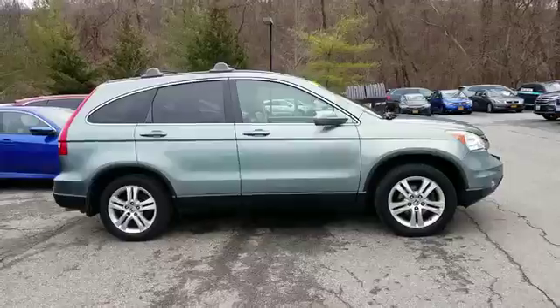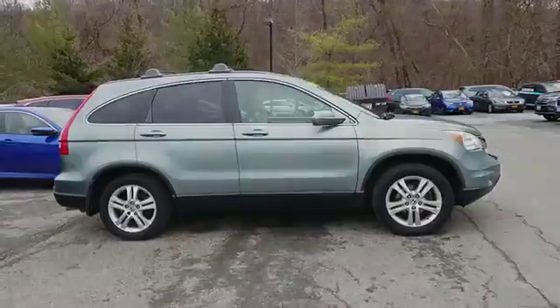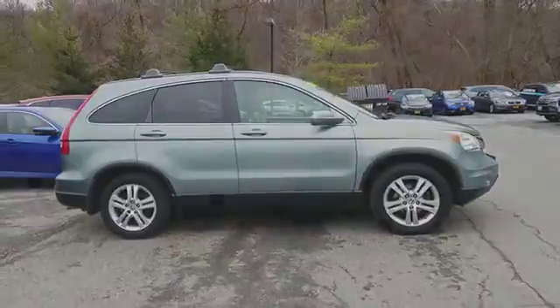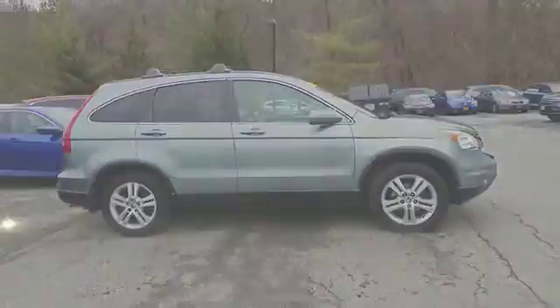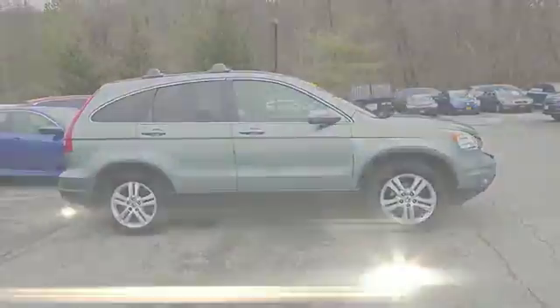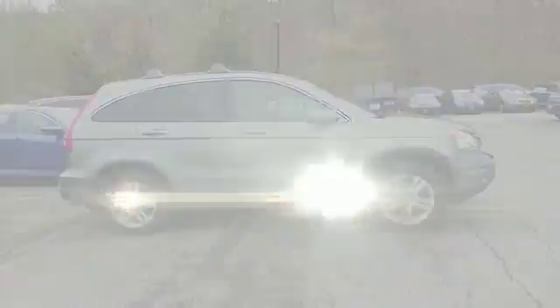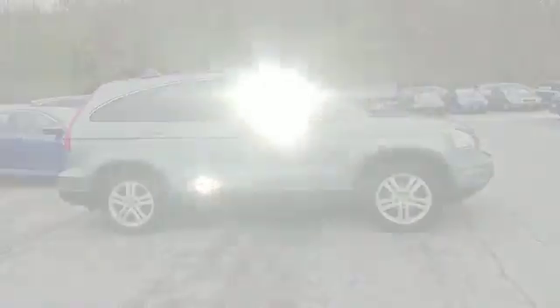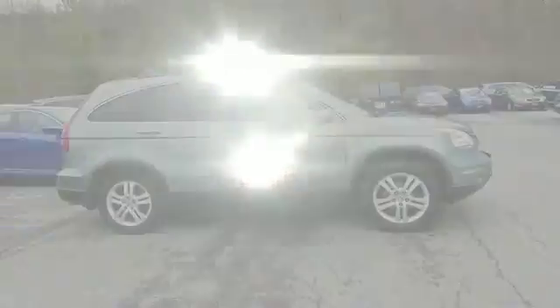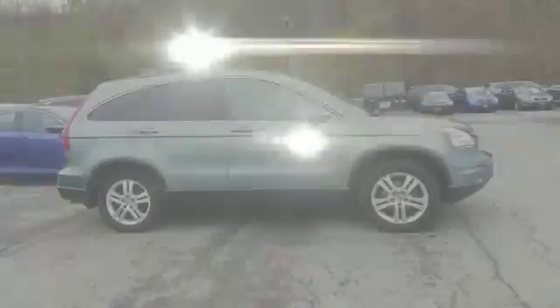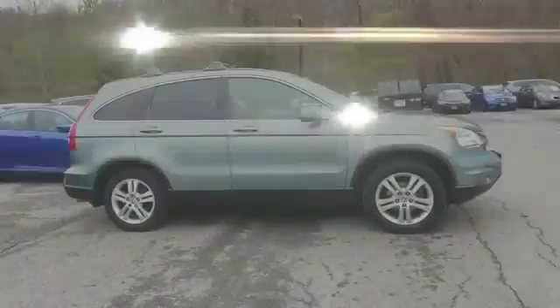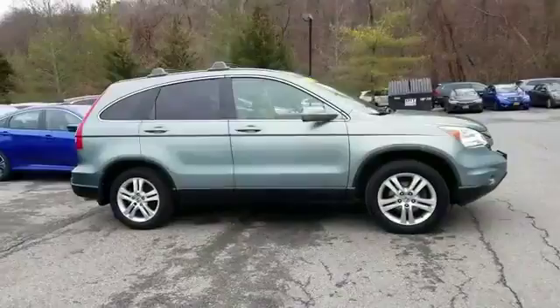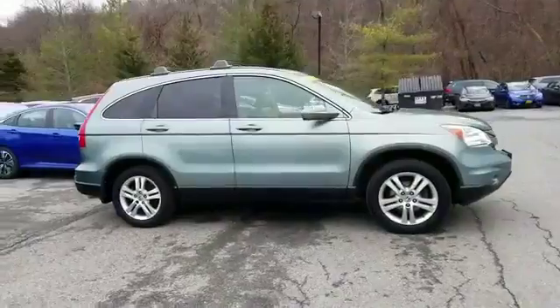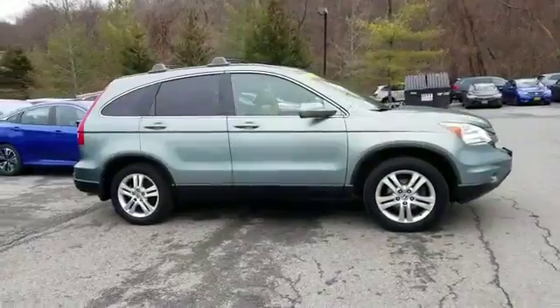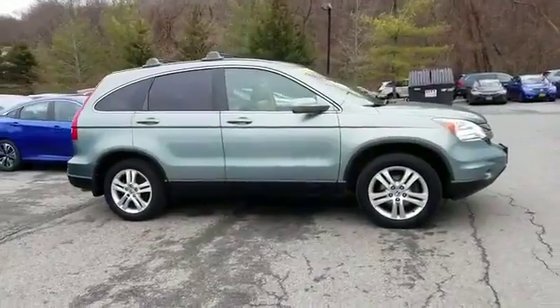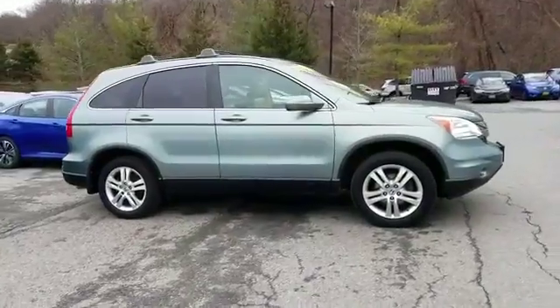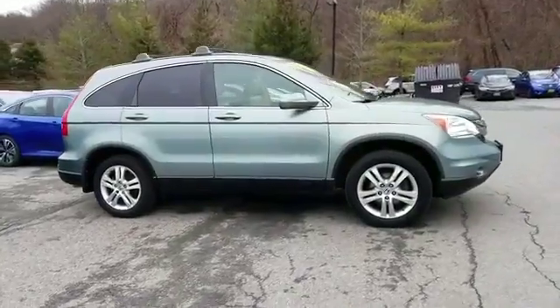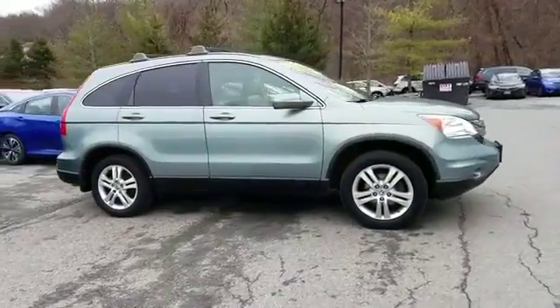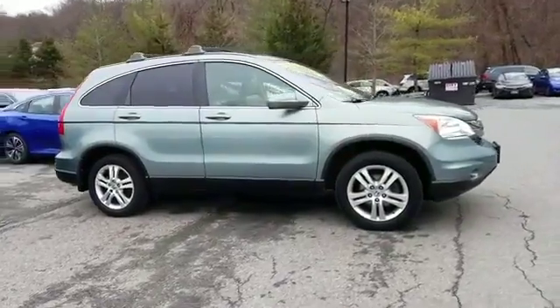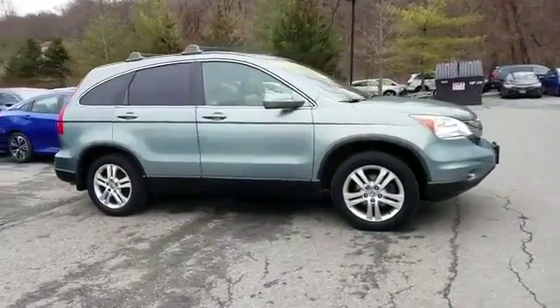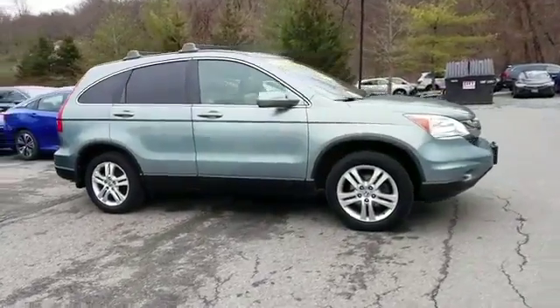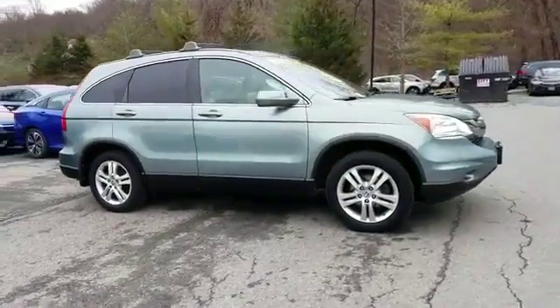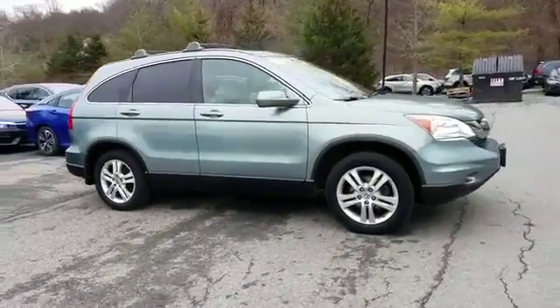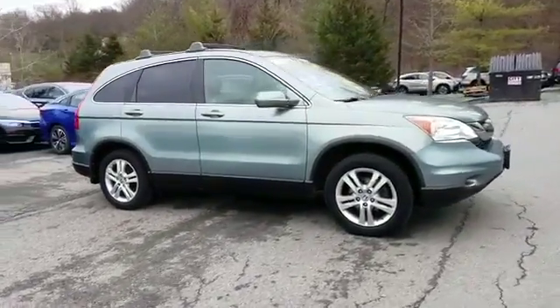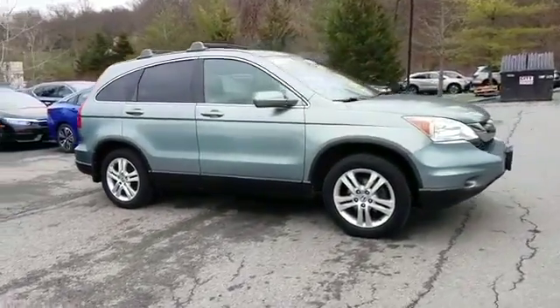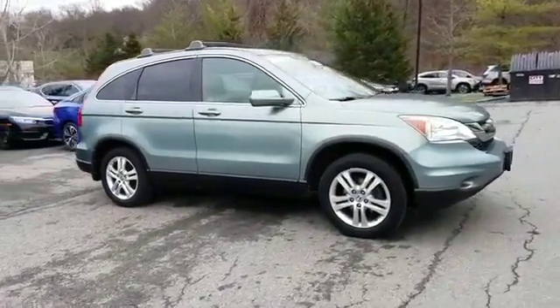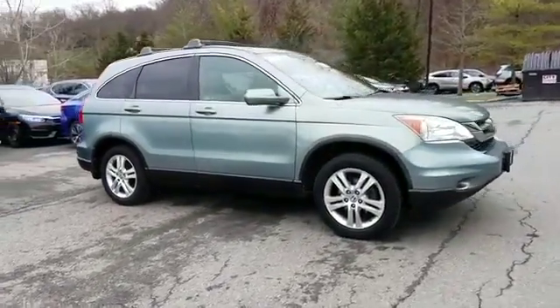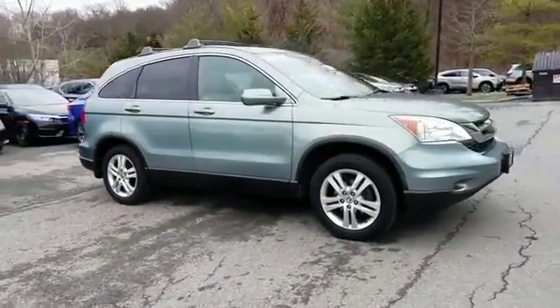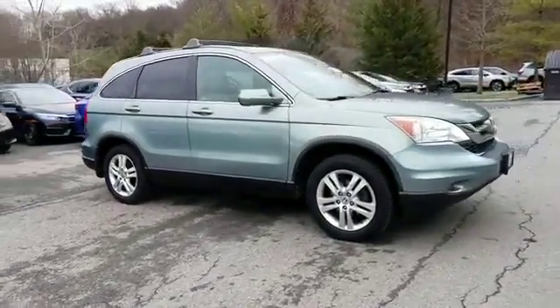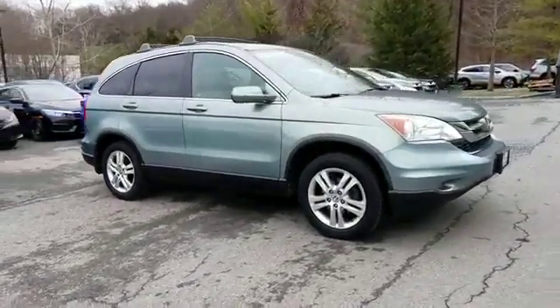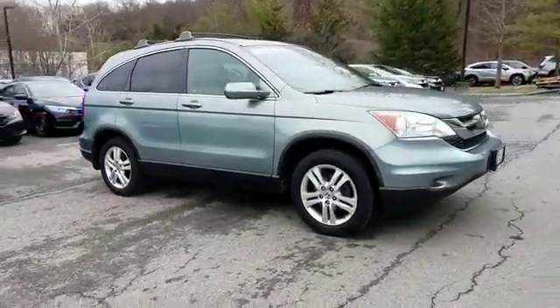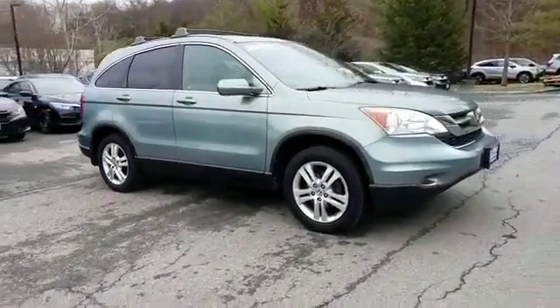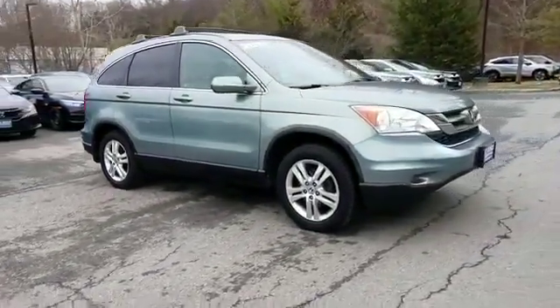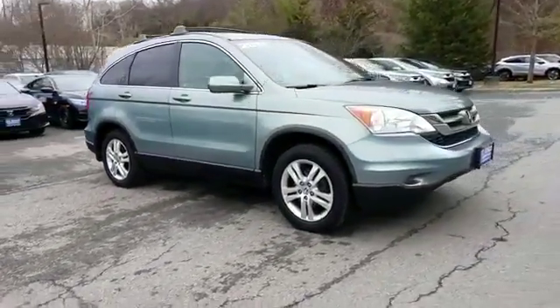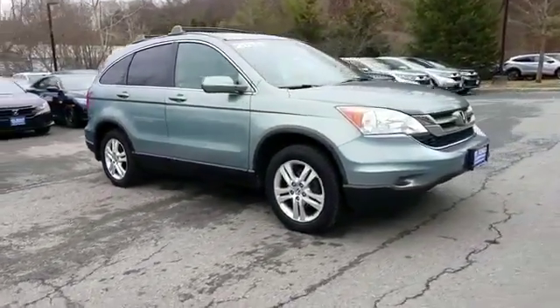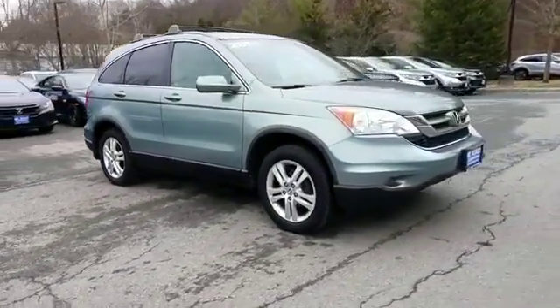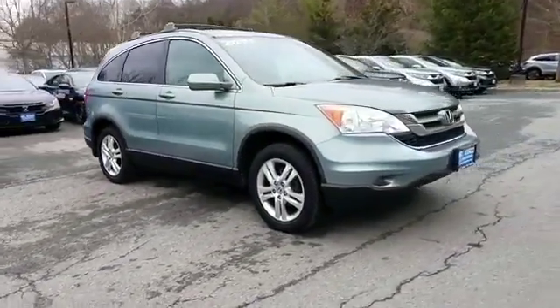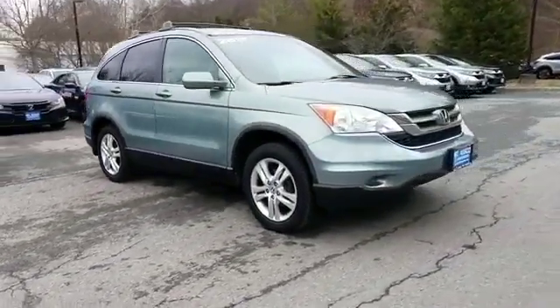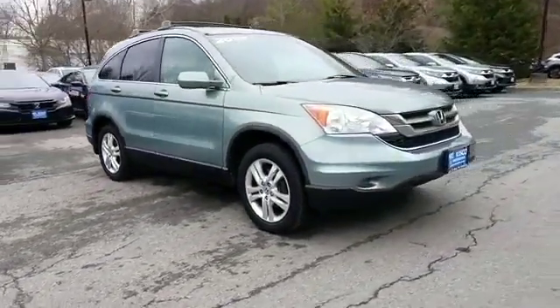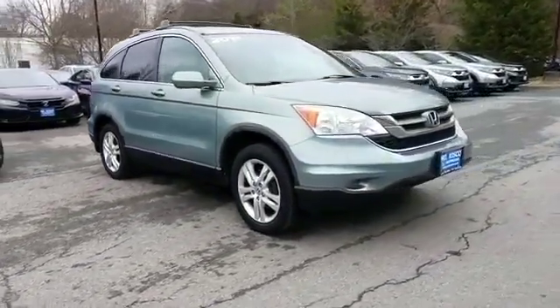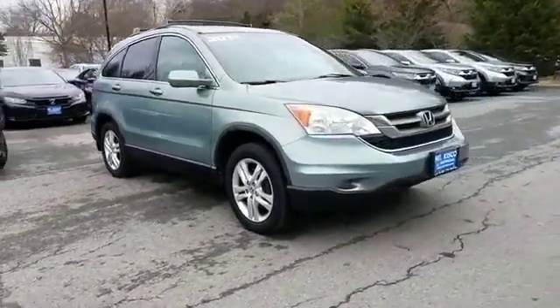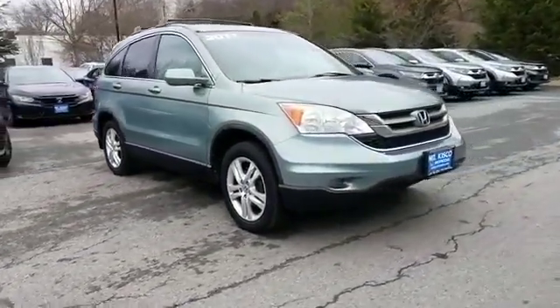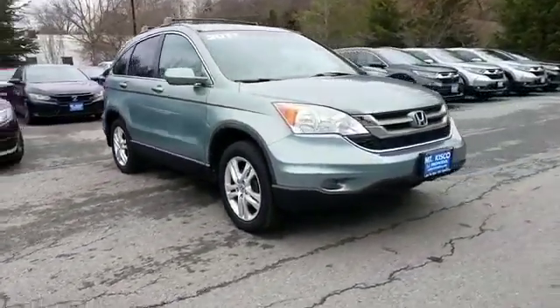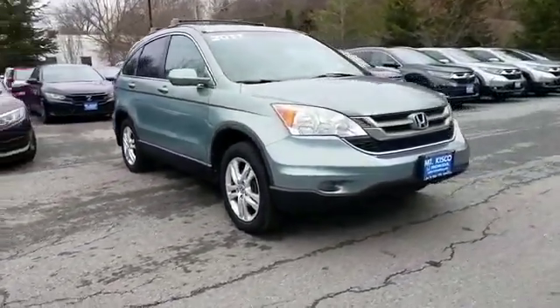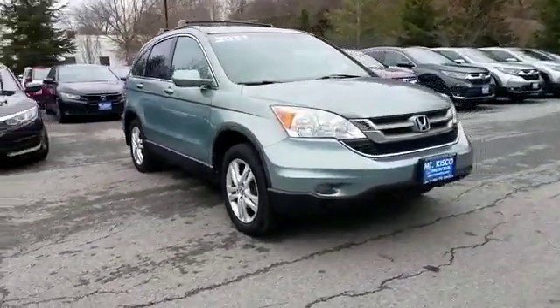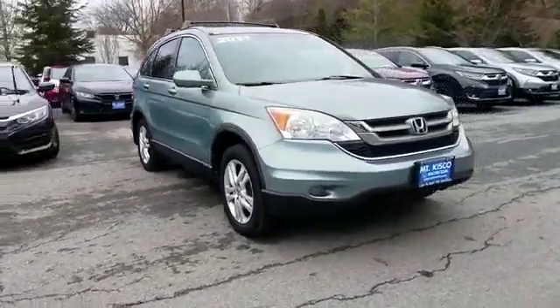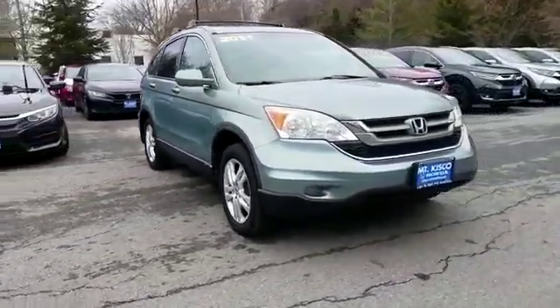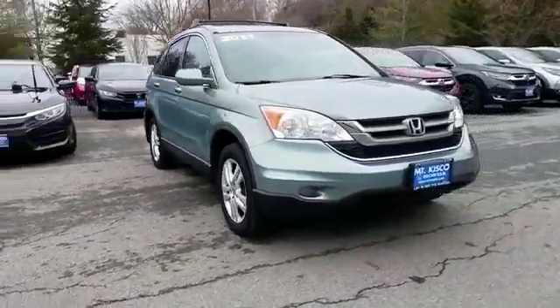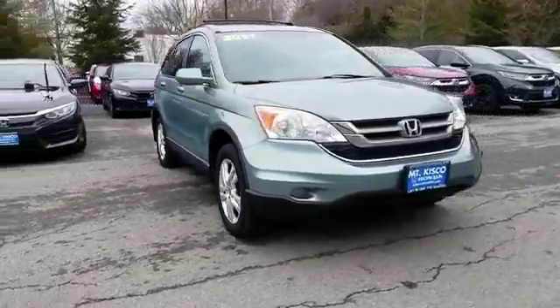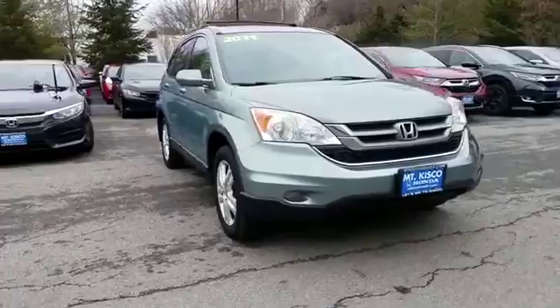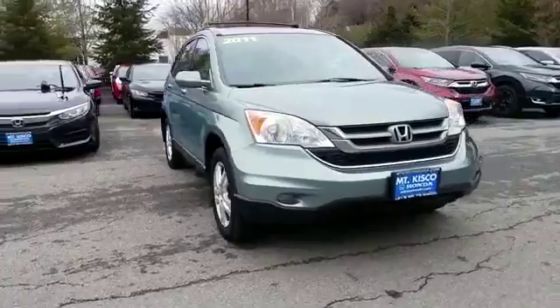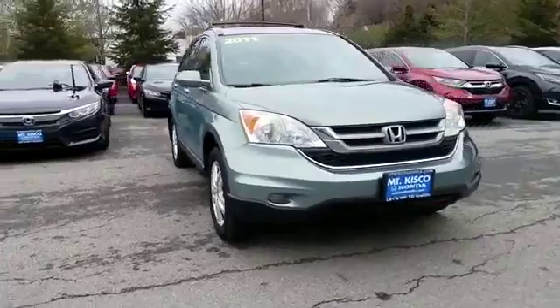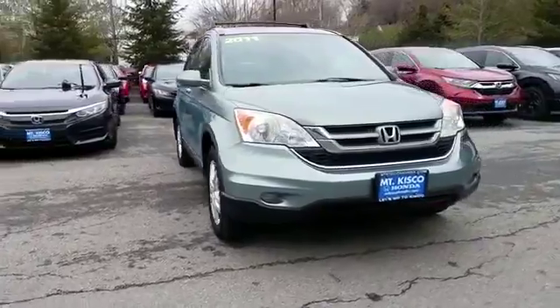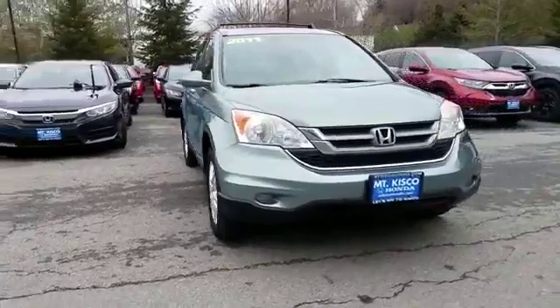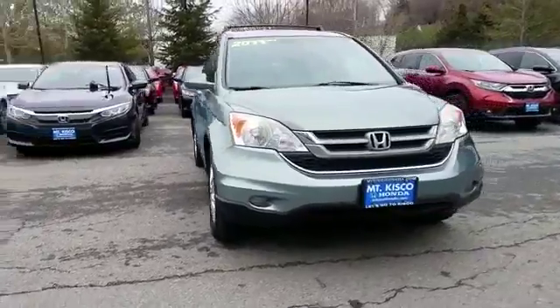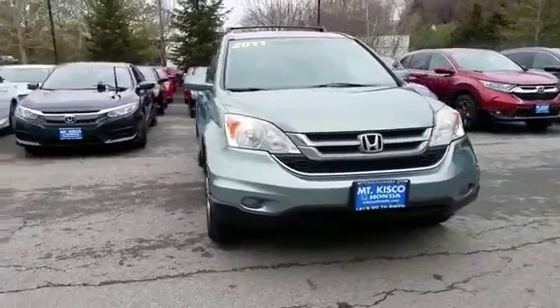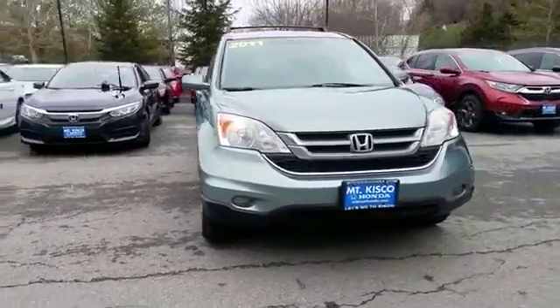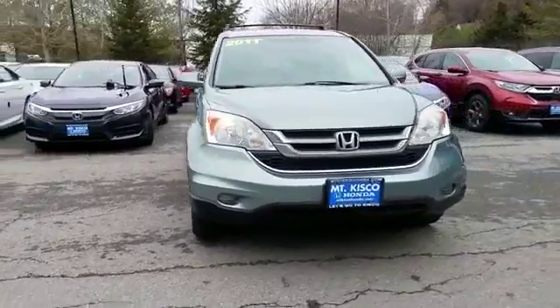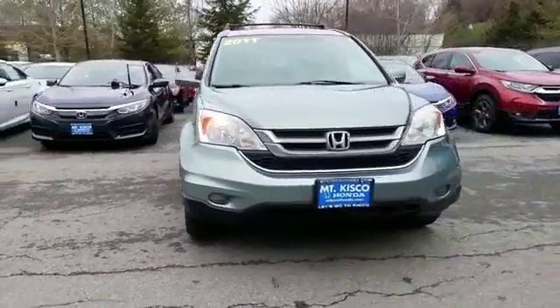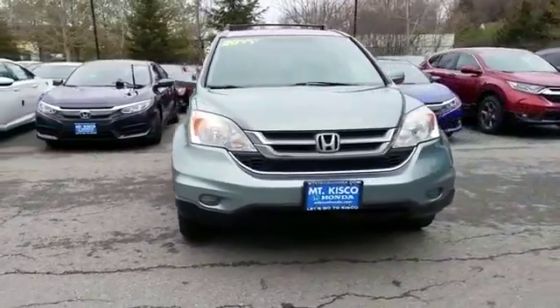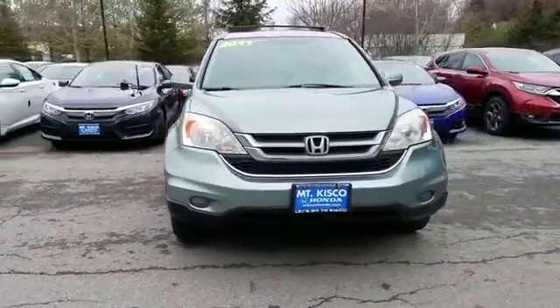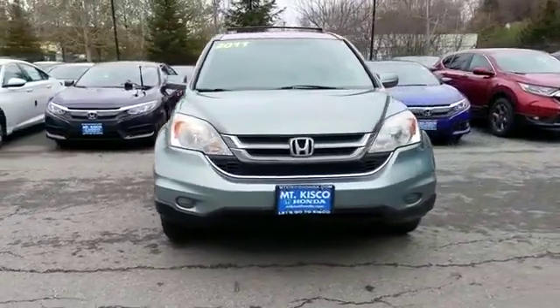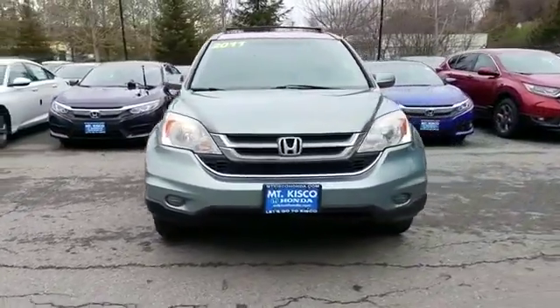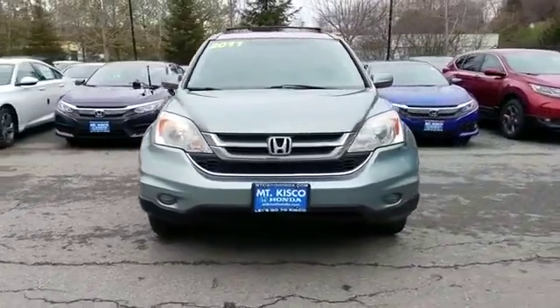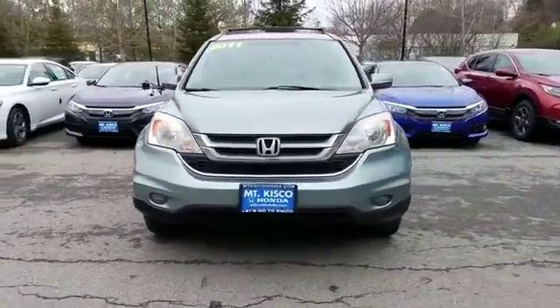2011 Honda CR-V. This SUV offers space as well as power and performance.